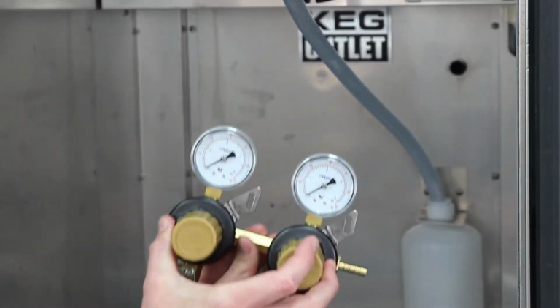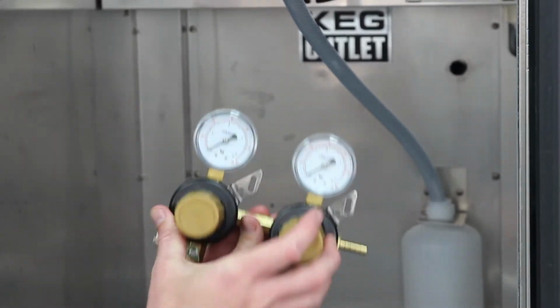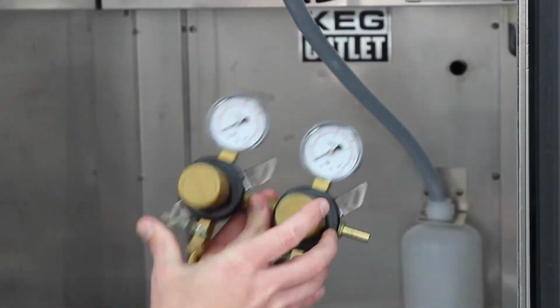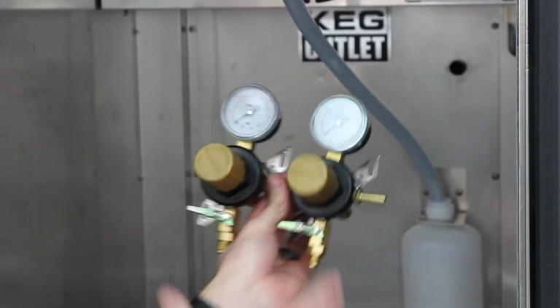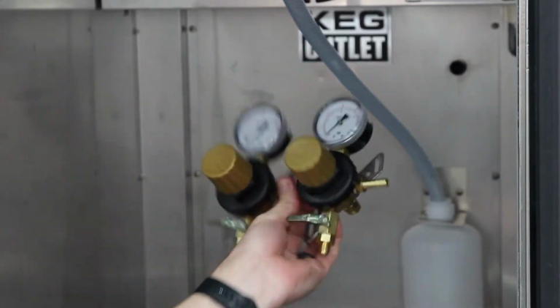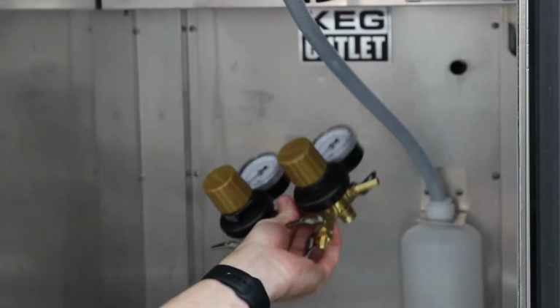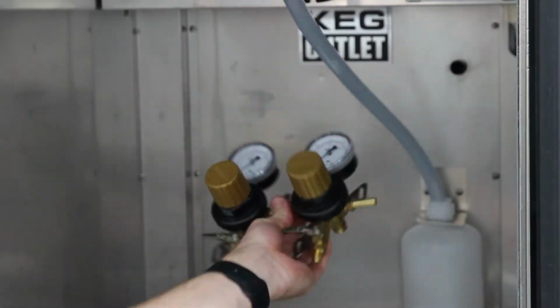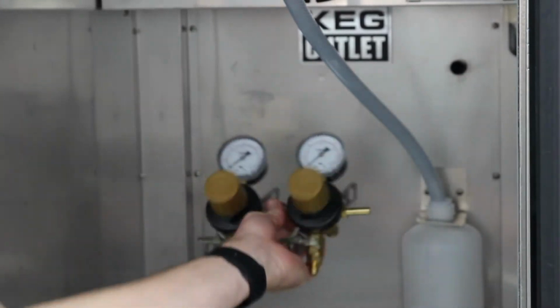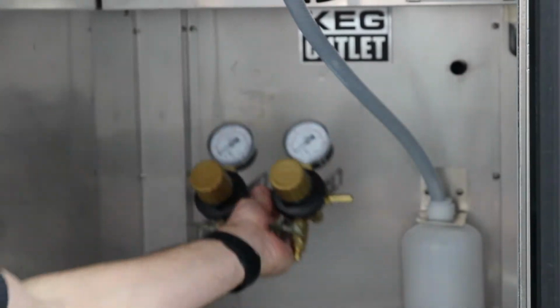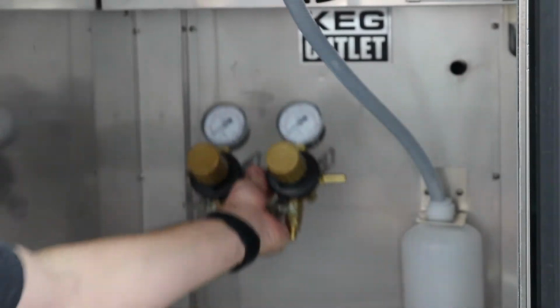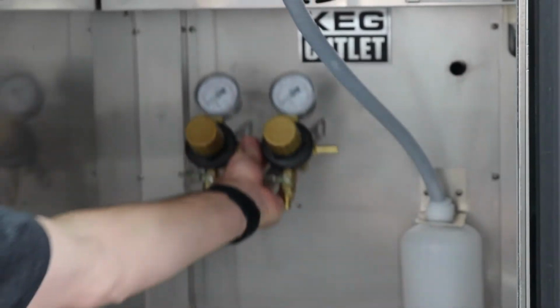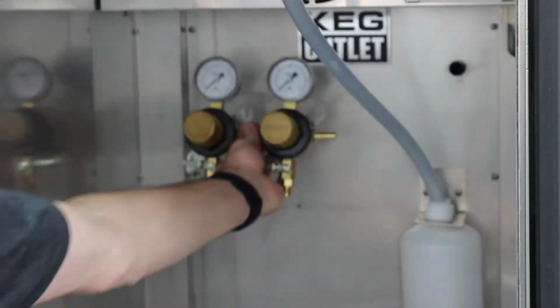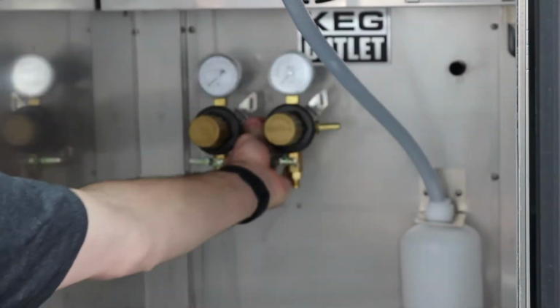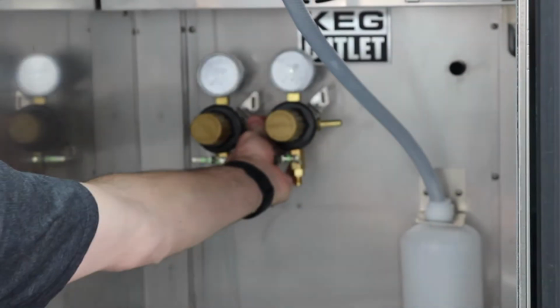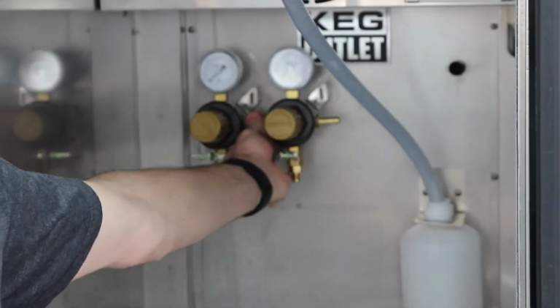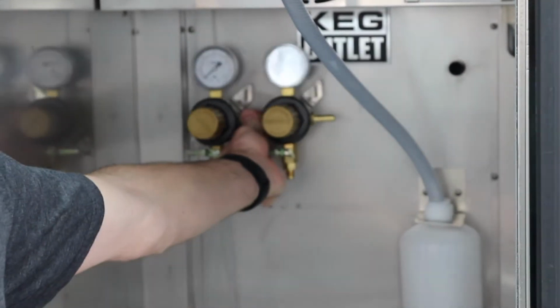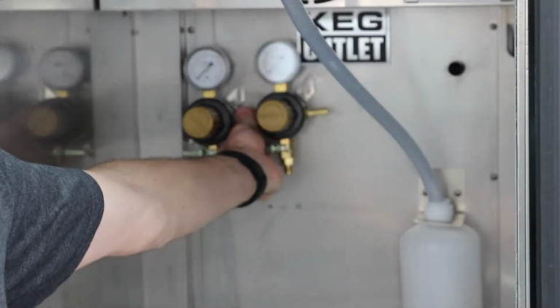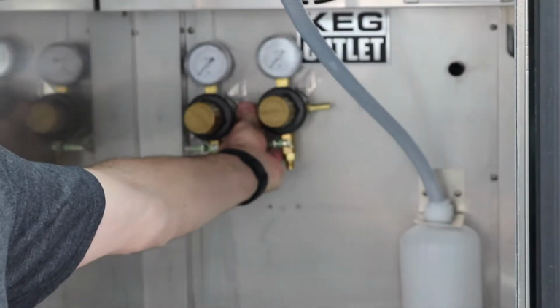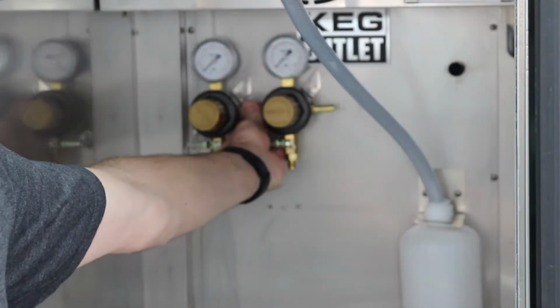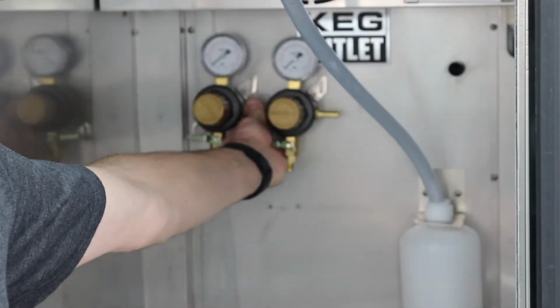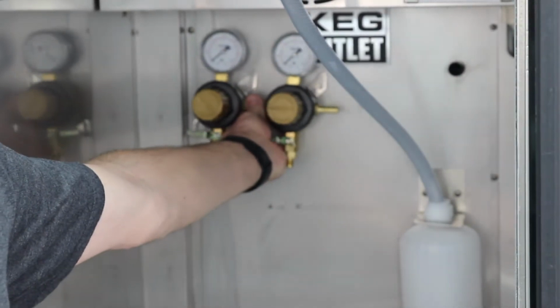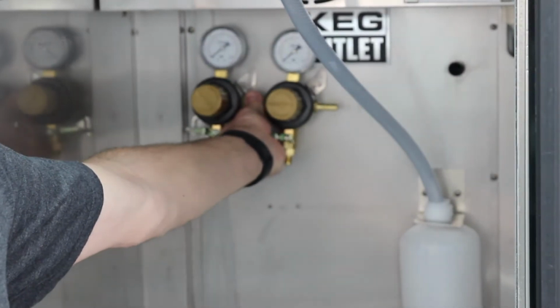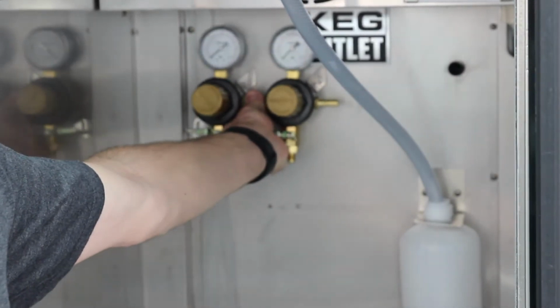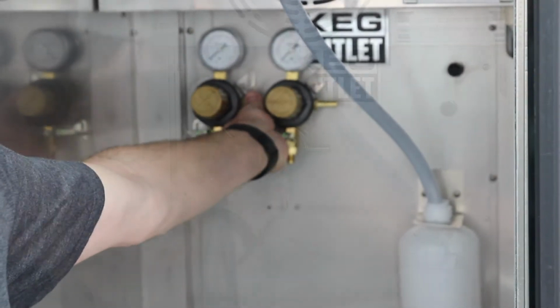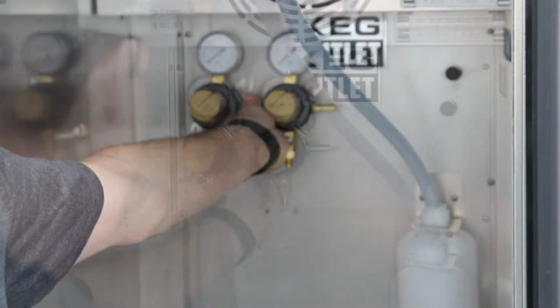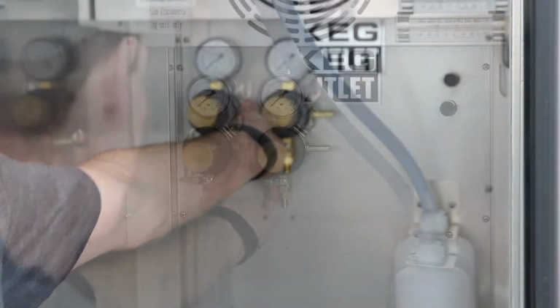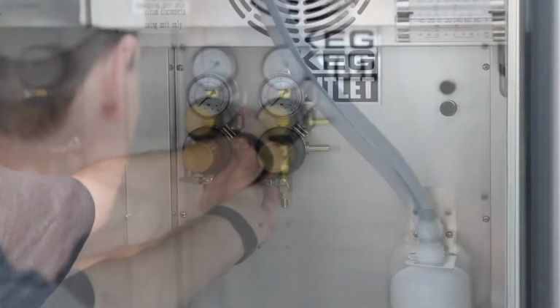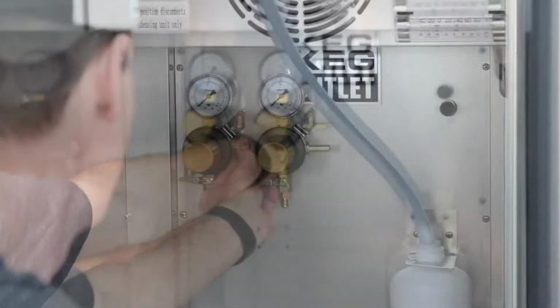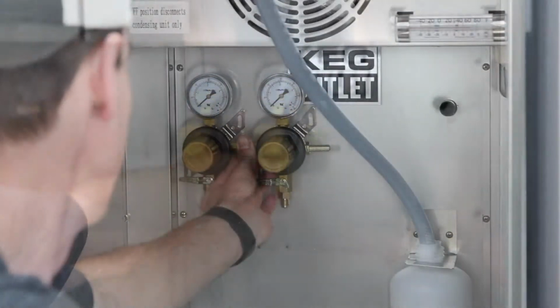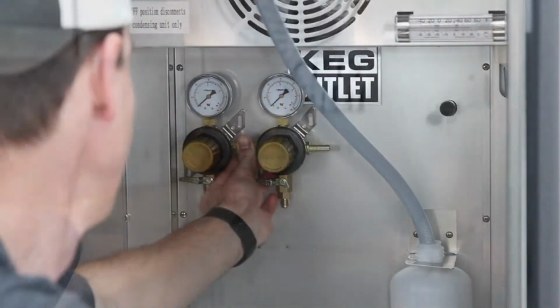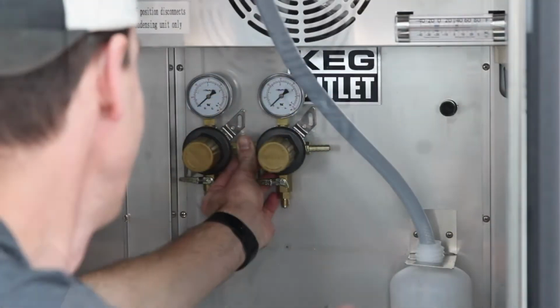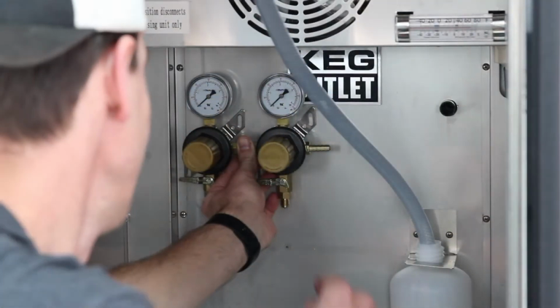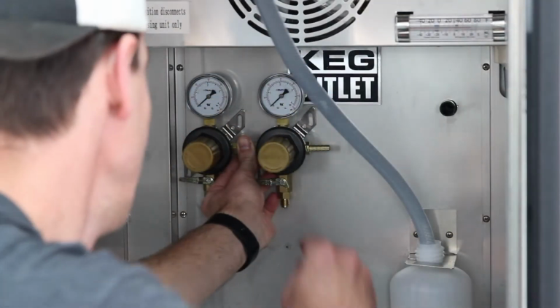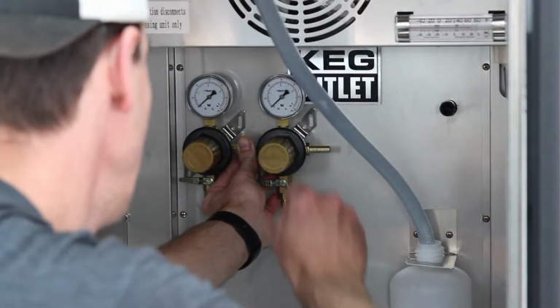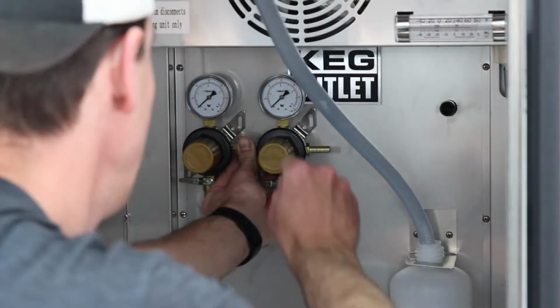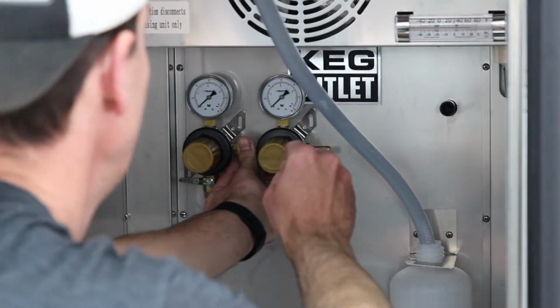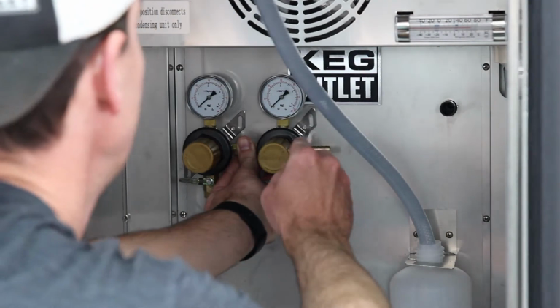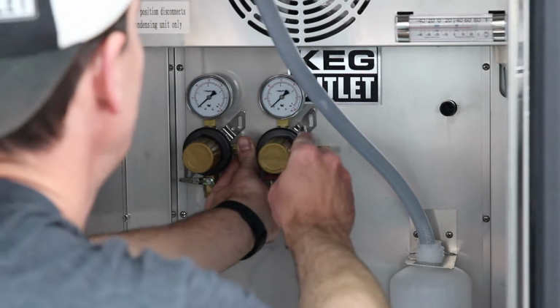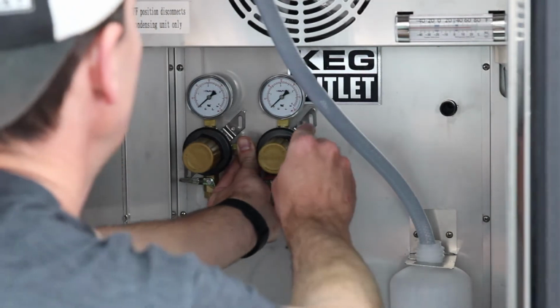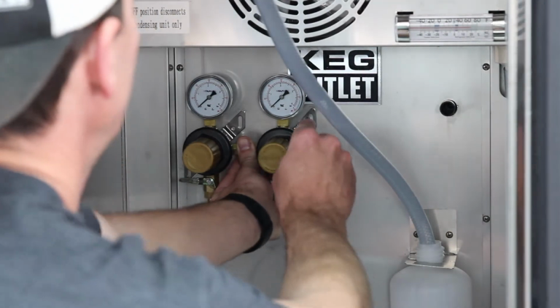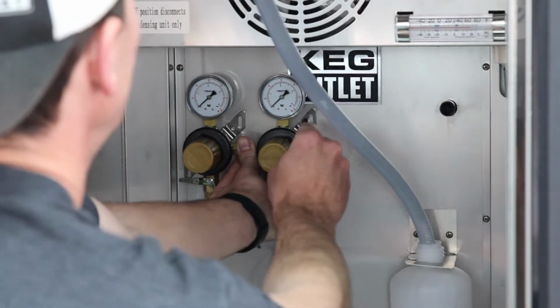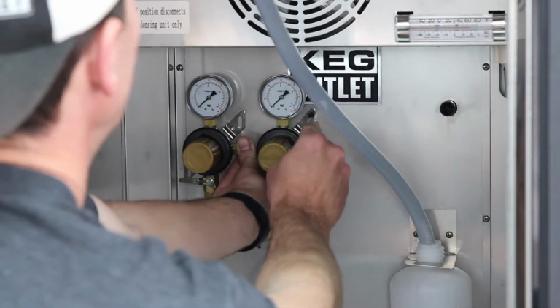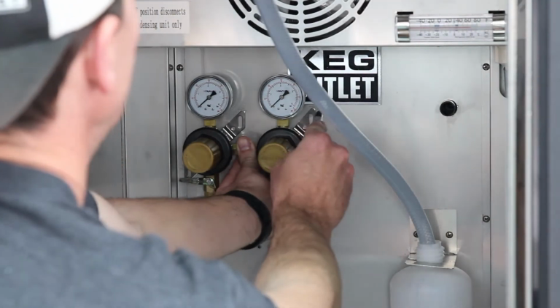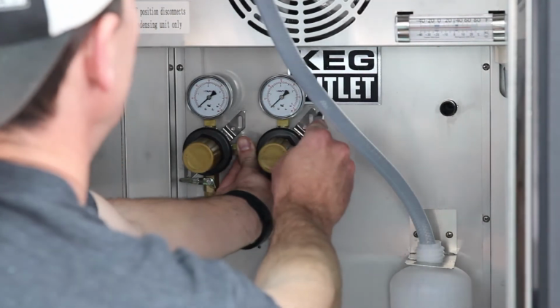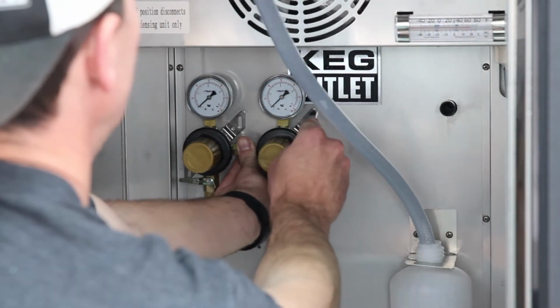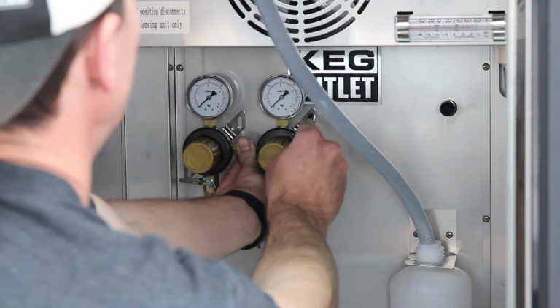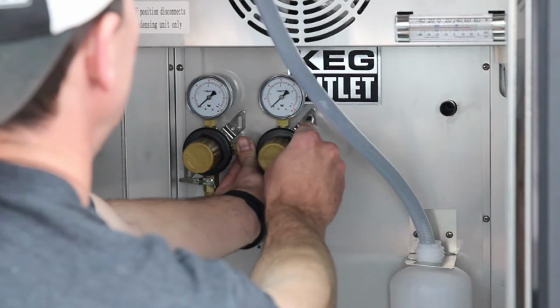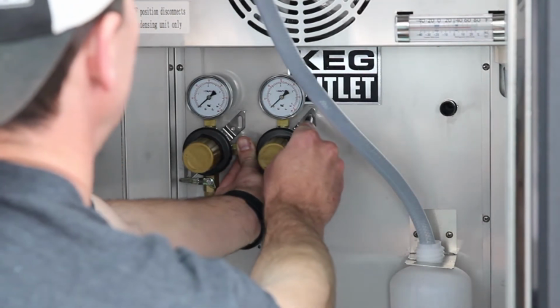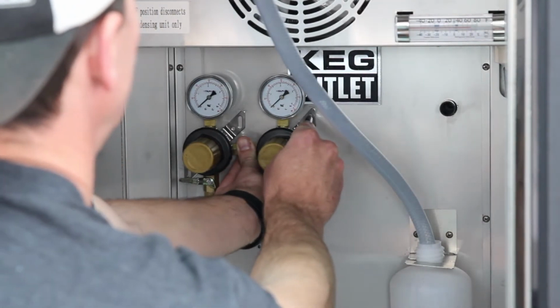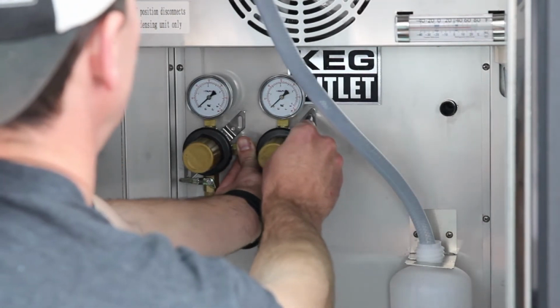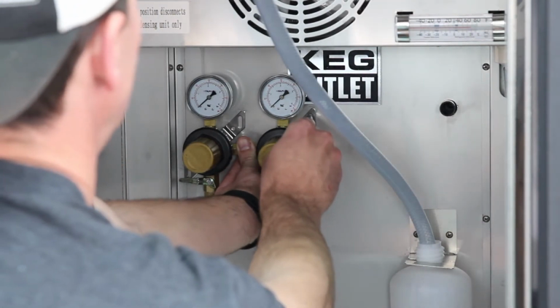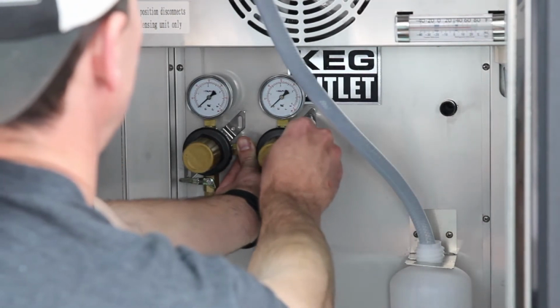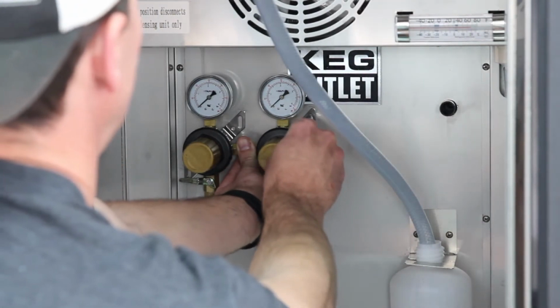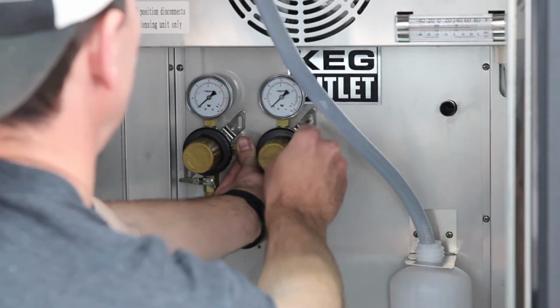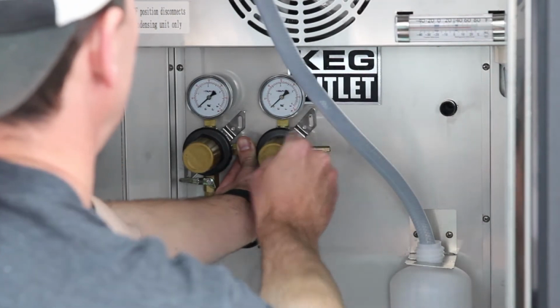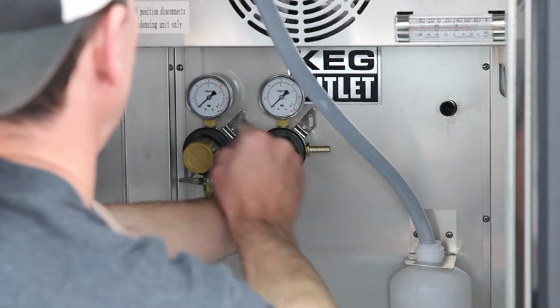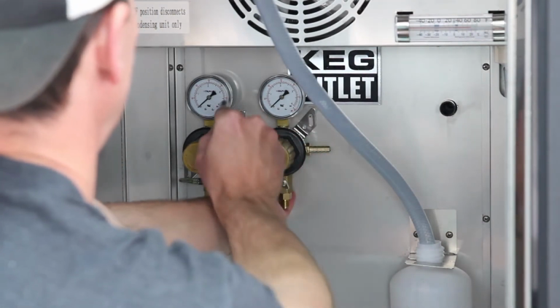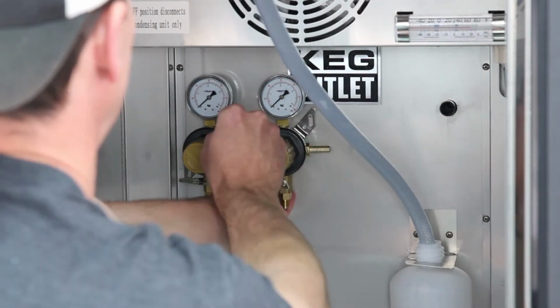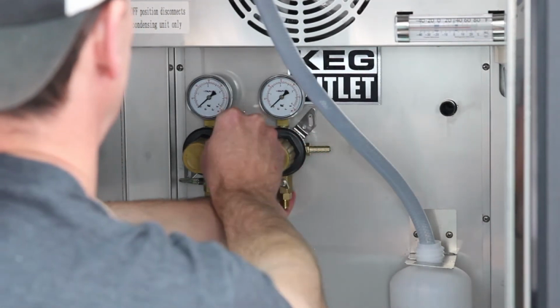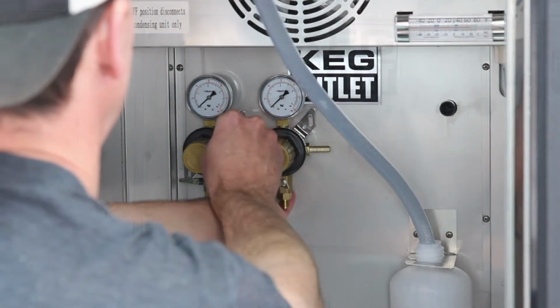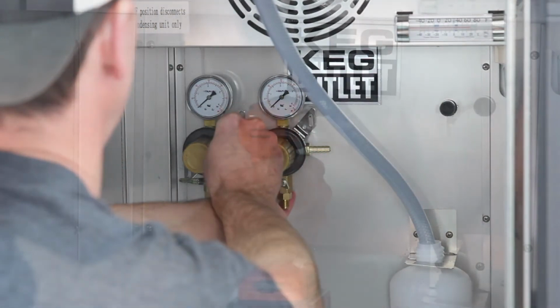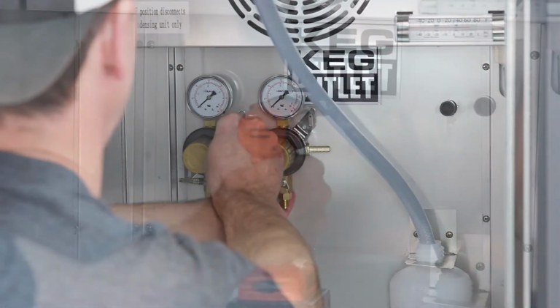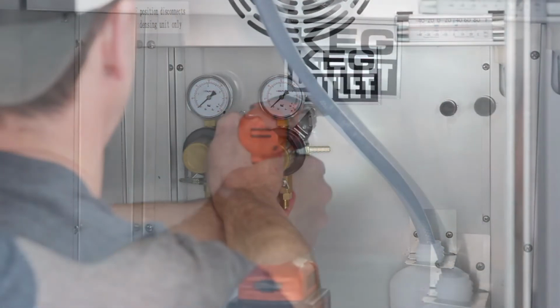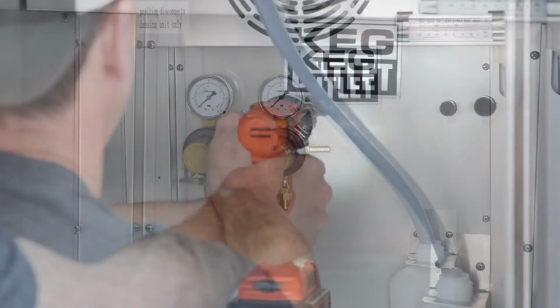Begin by positioning the secondary regulator on the back wall of the kegerator and mark spots with a sharpie through the mounting bracket.